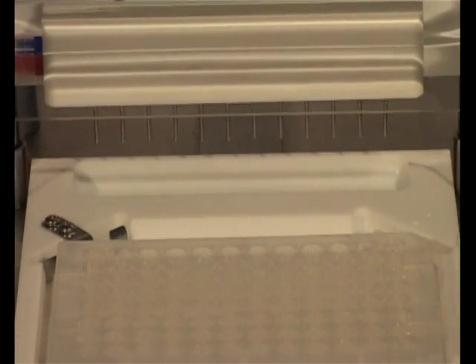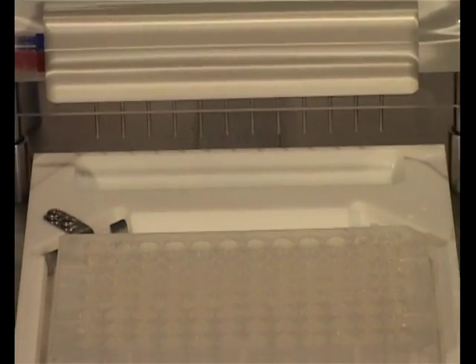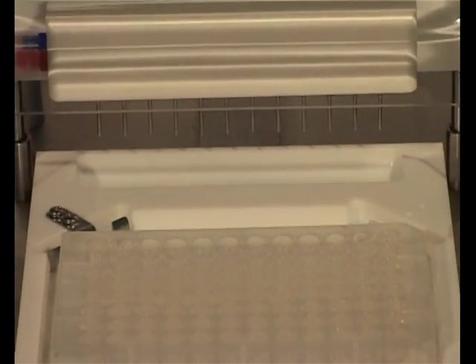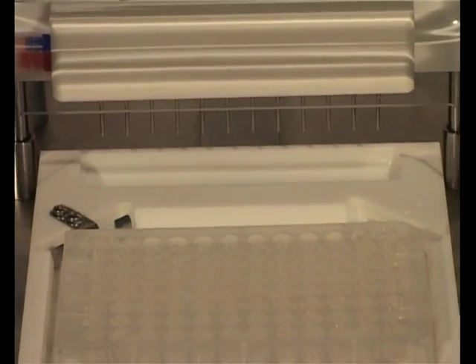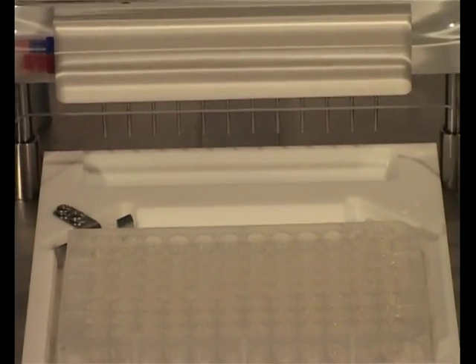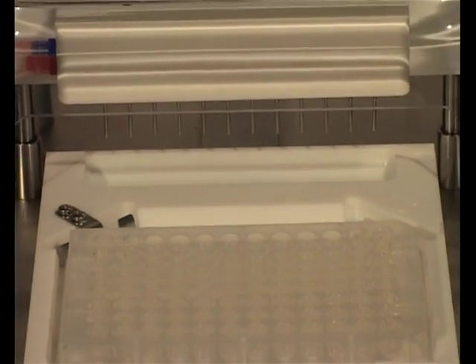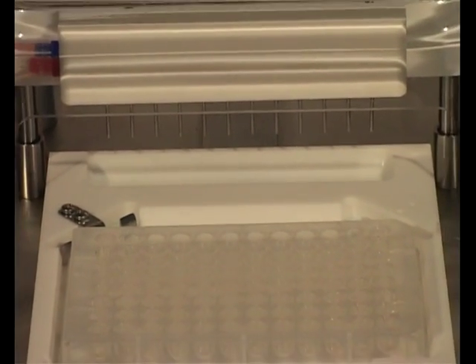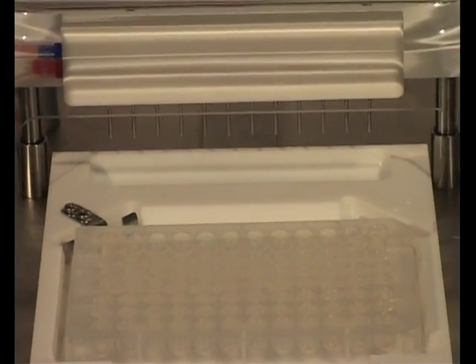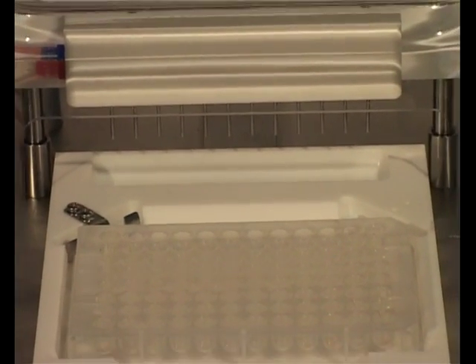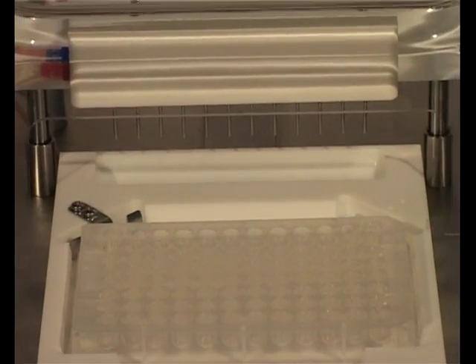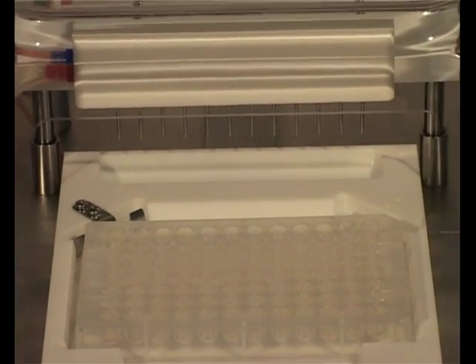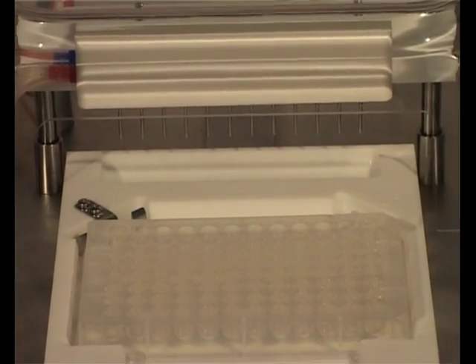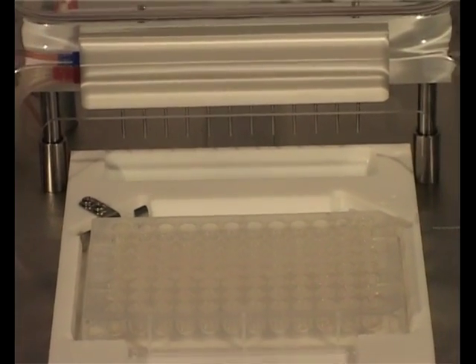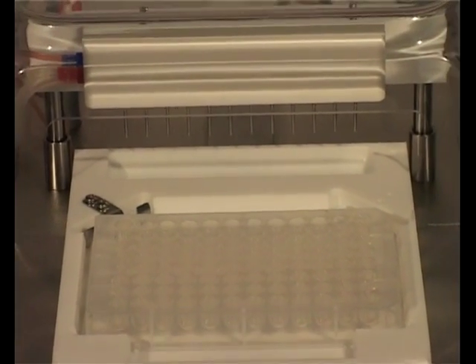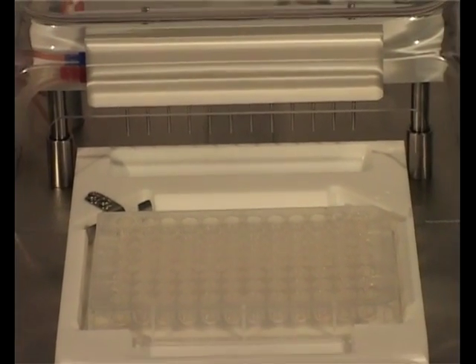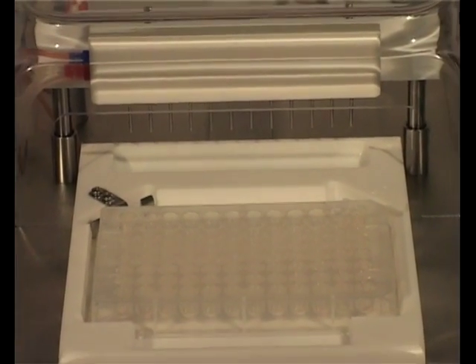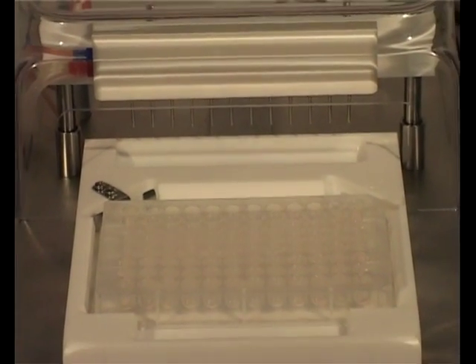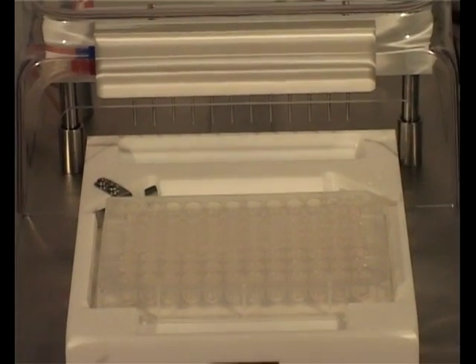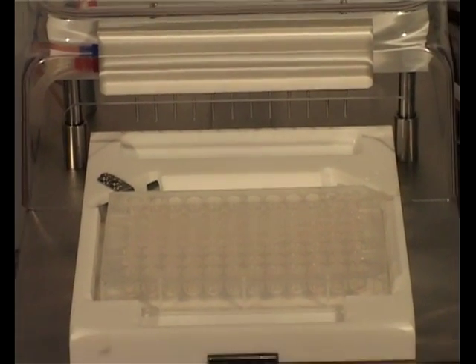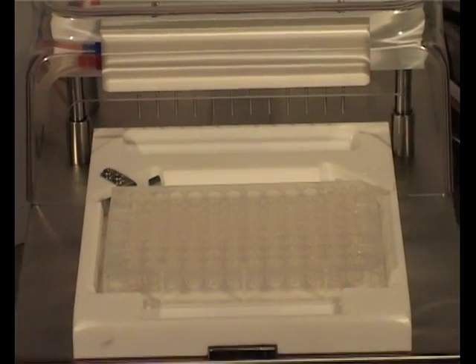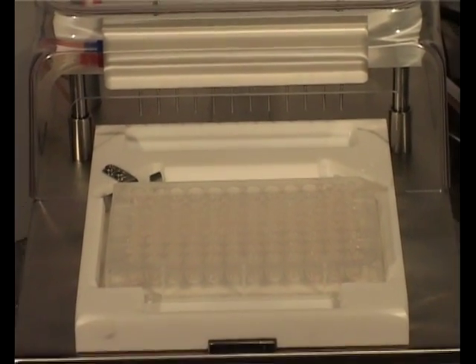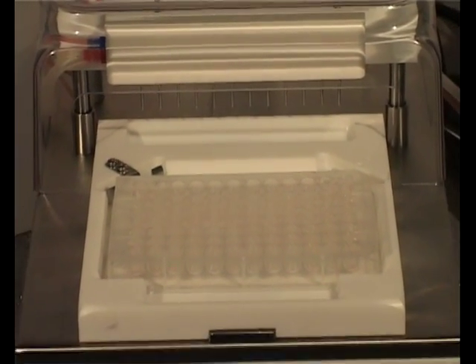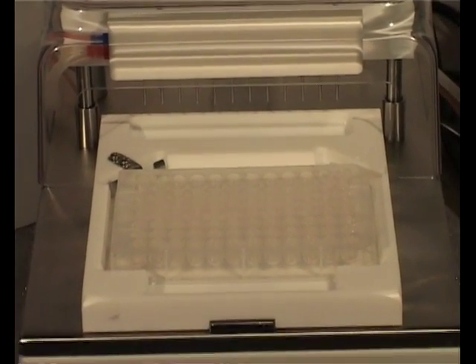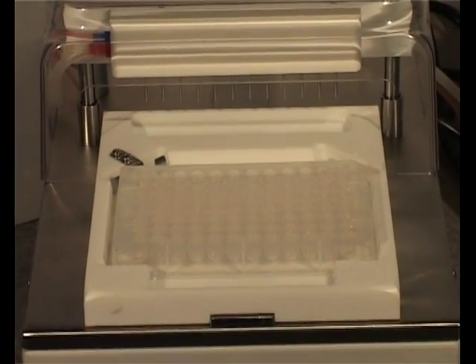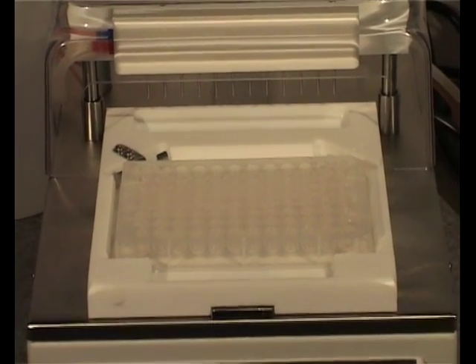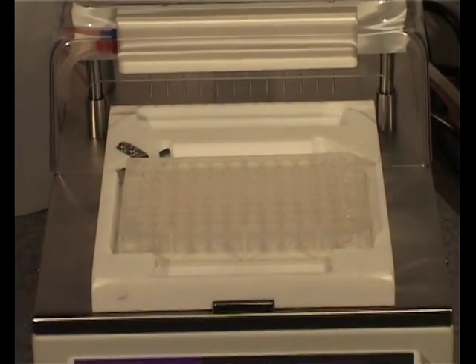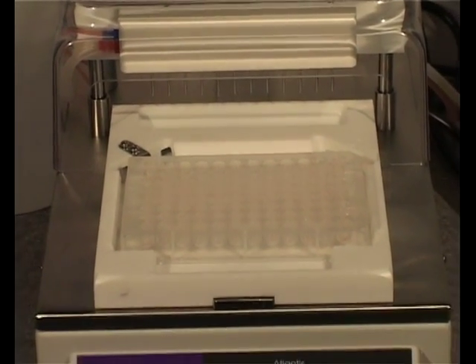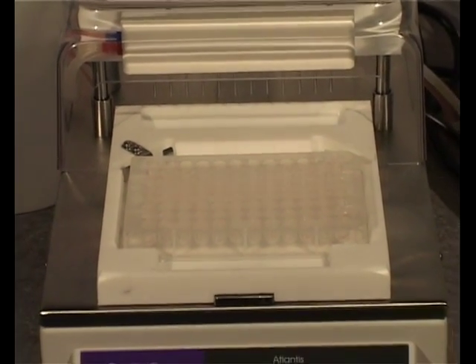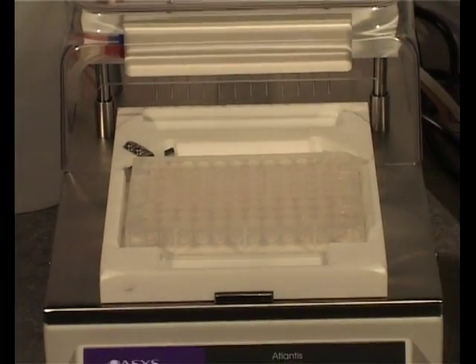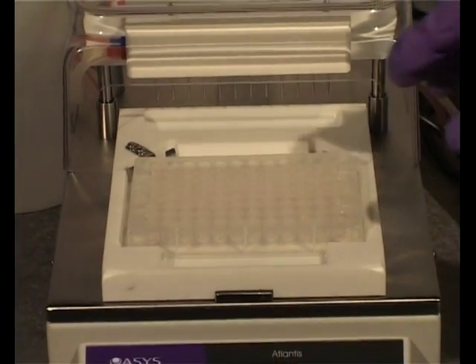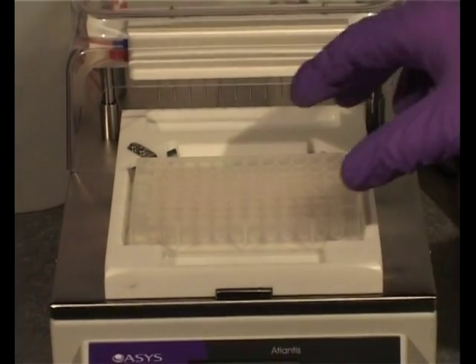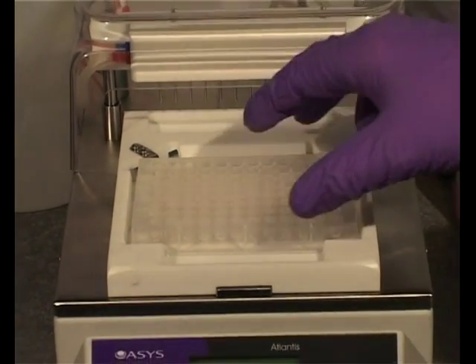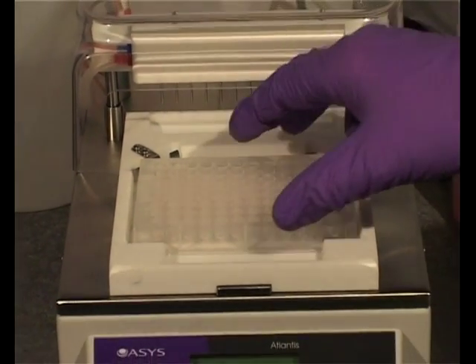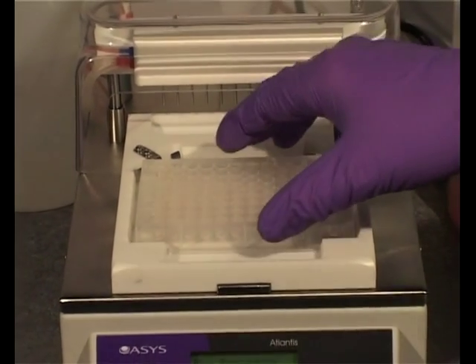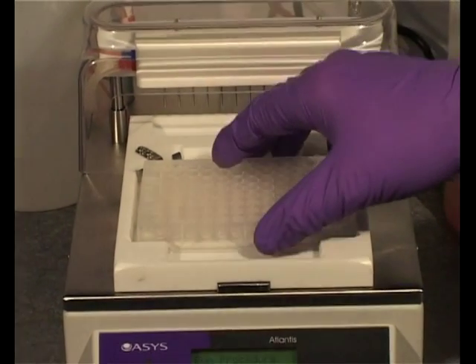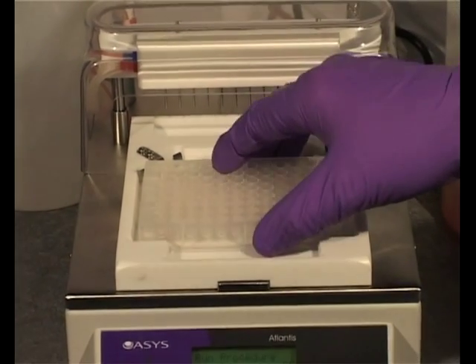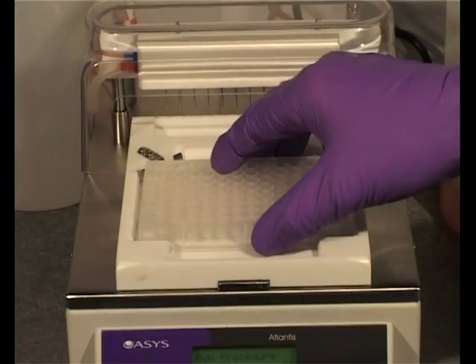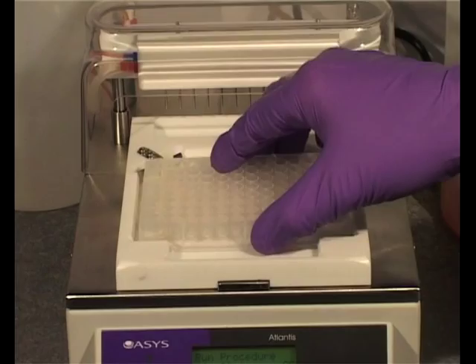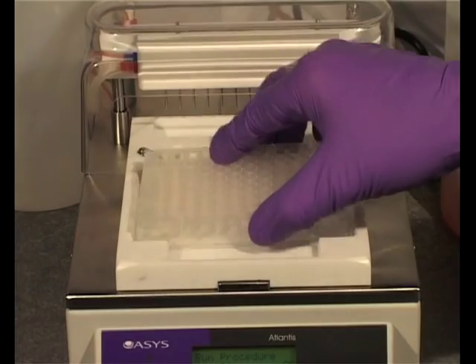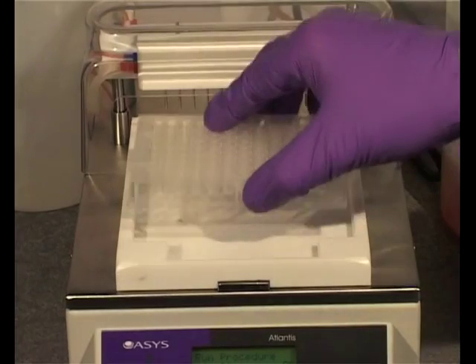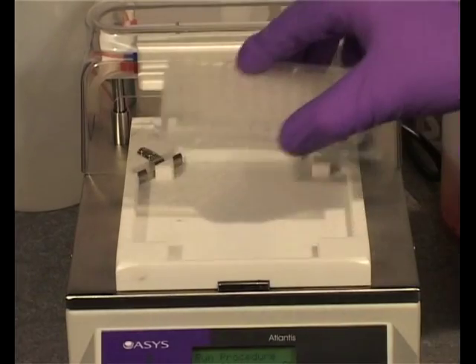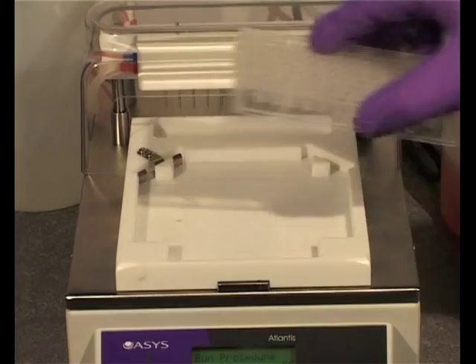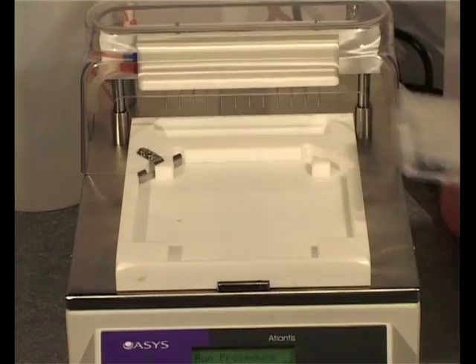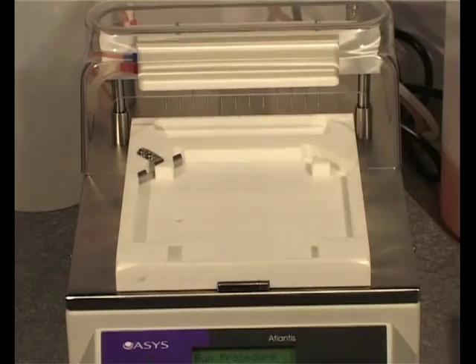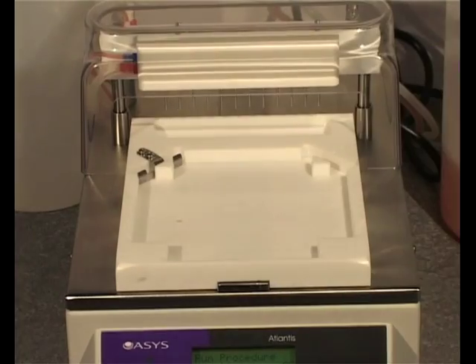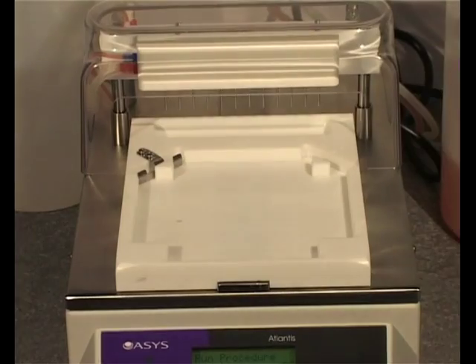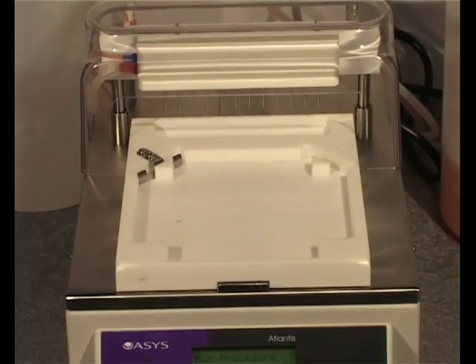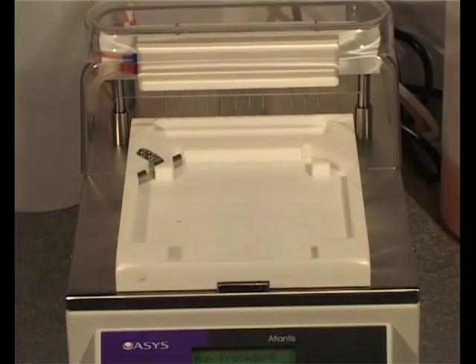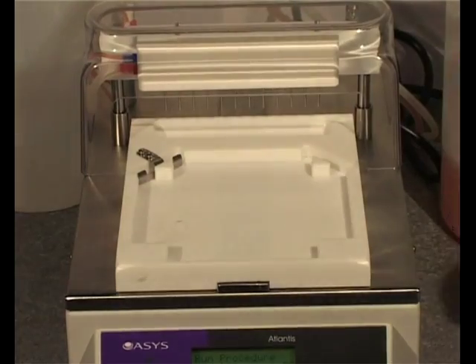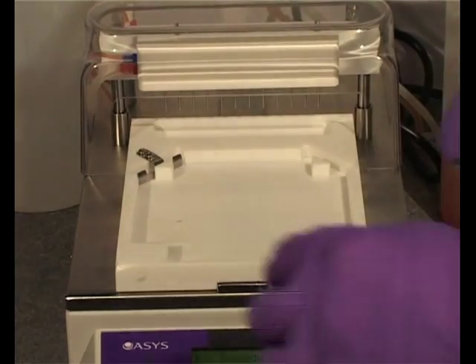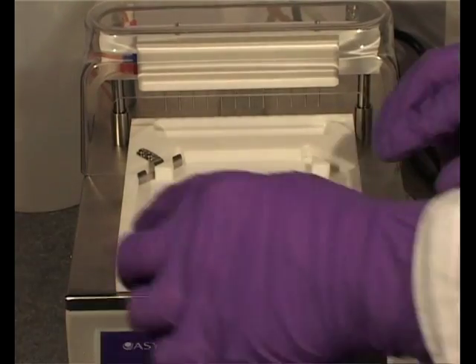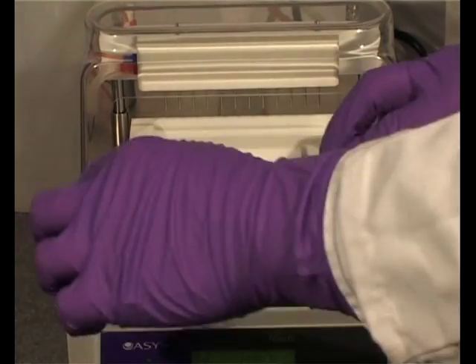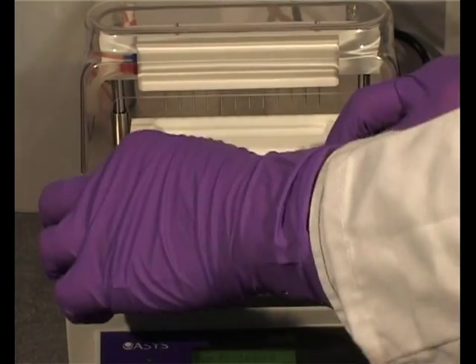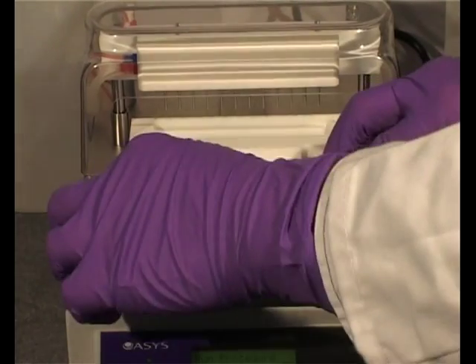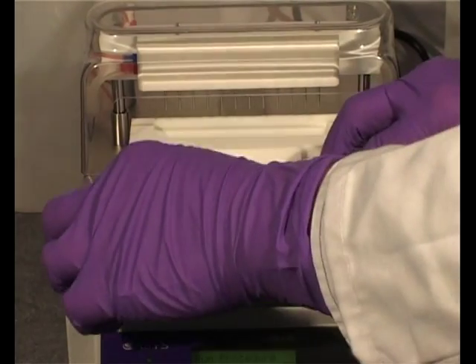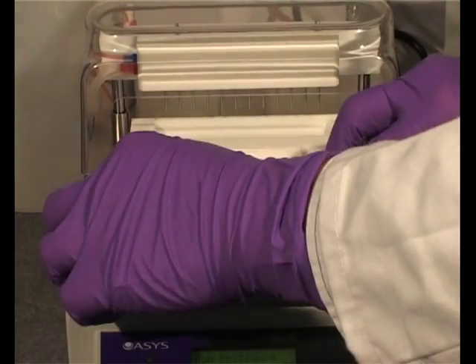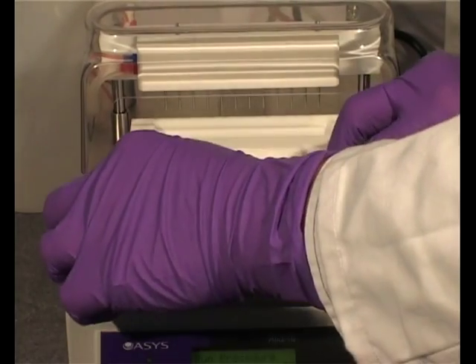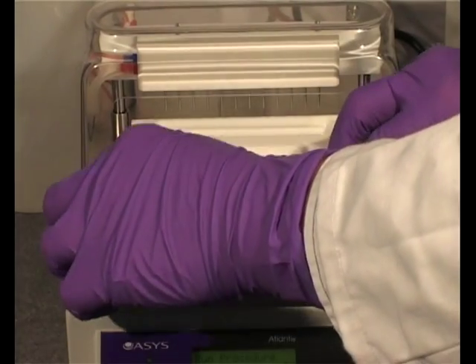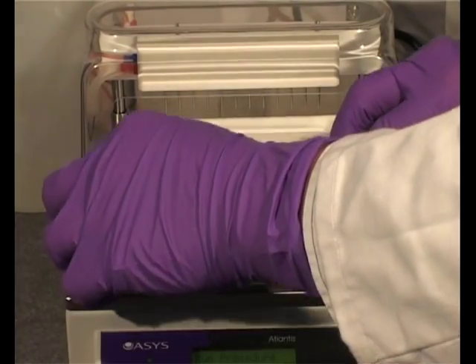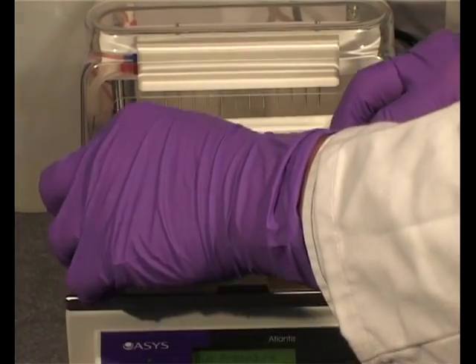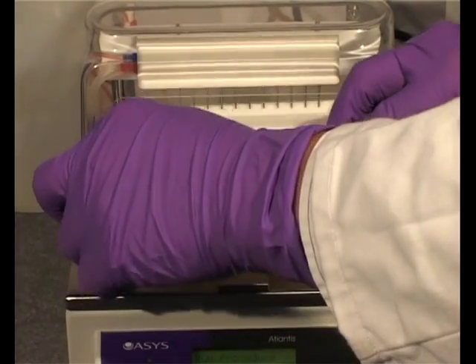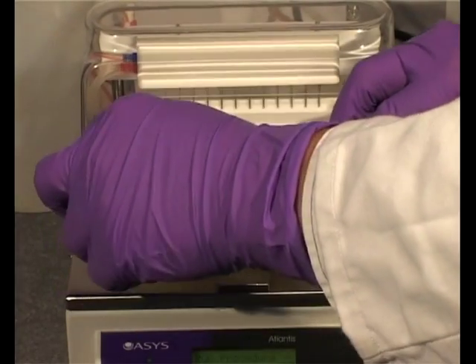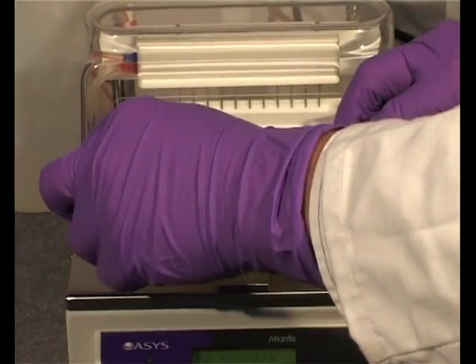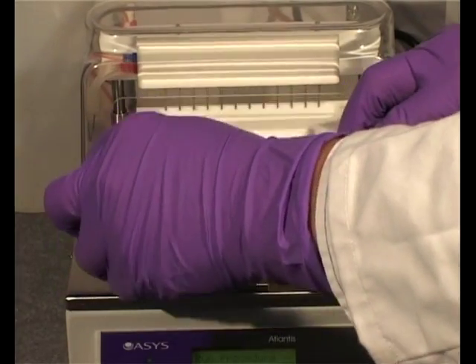The plate carrier is made of inert plastic and can be easily removed for cleaning or decontamination.